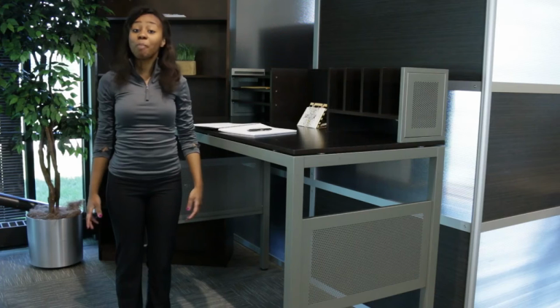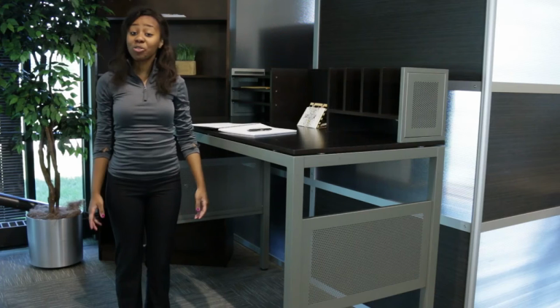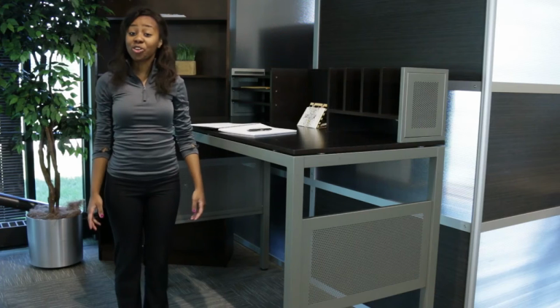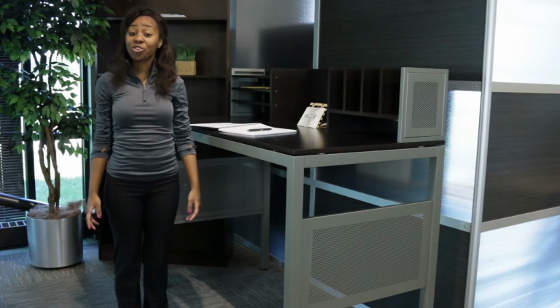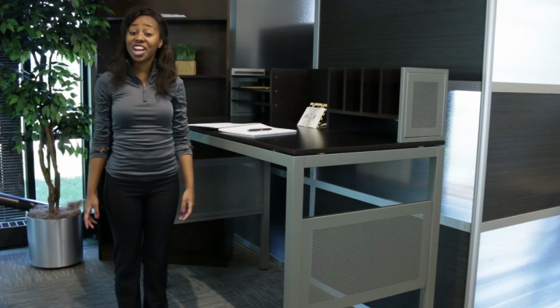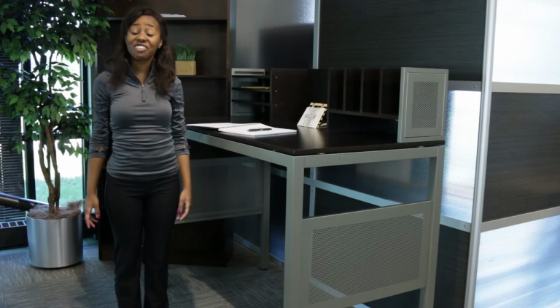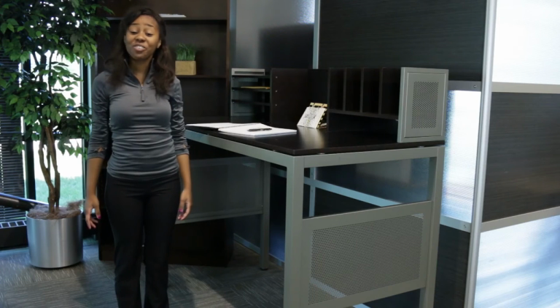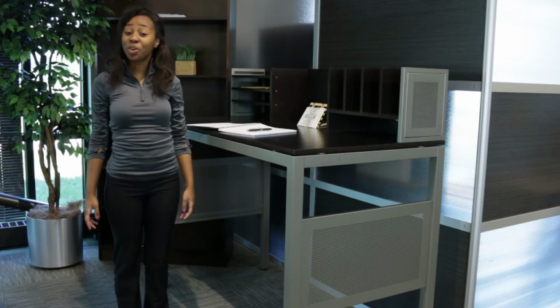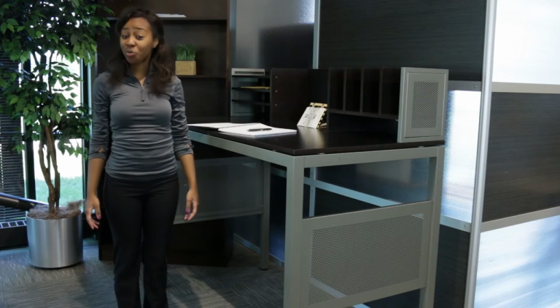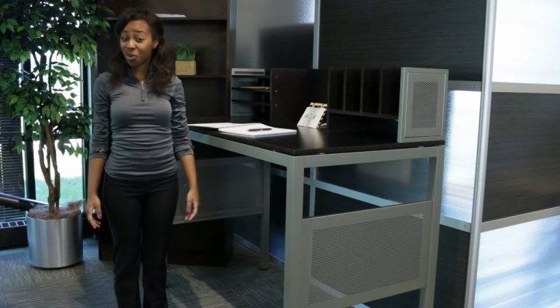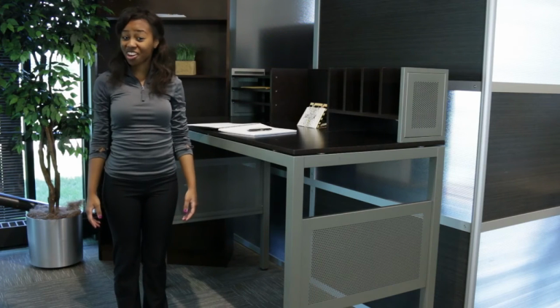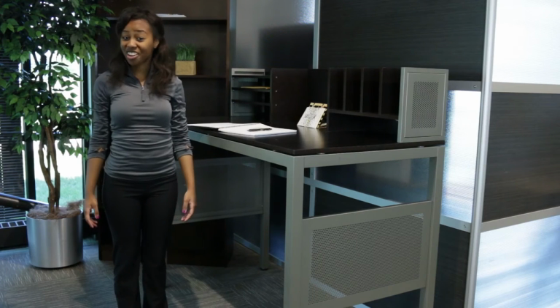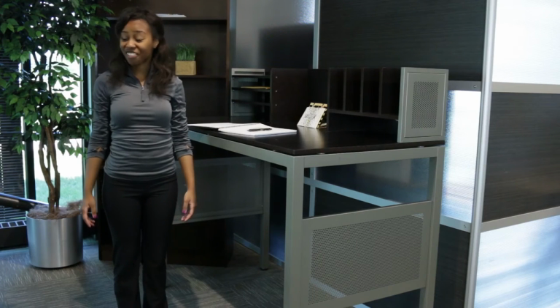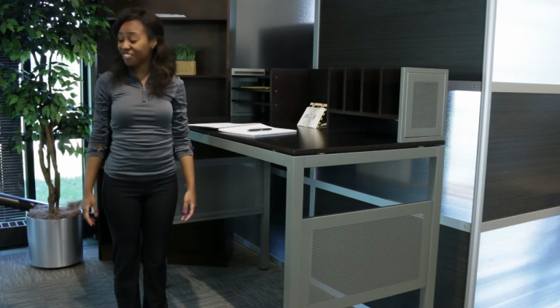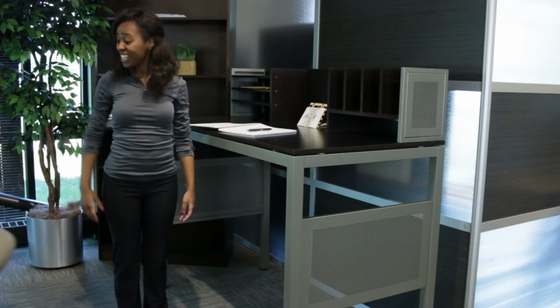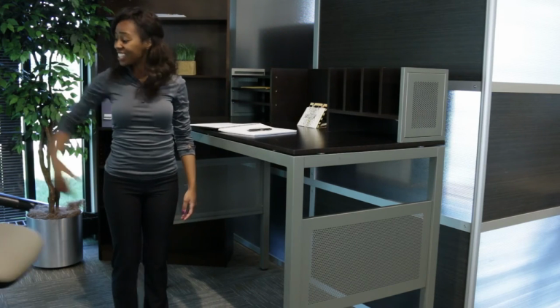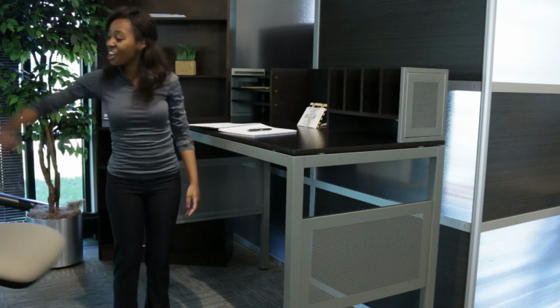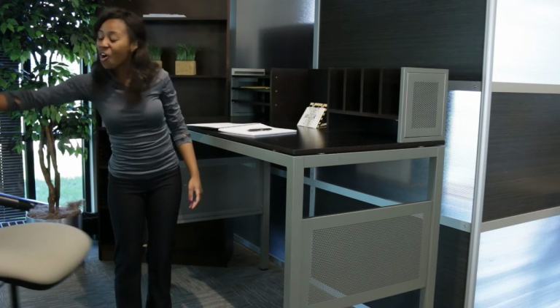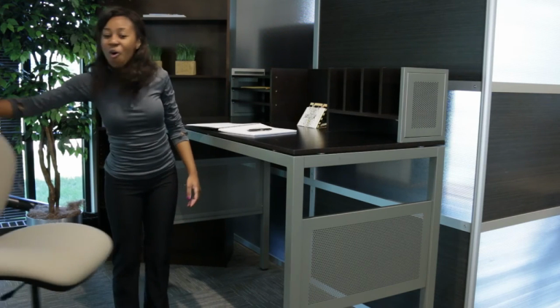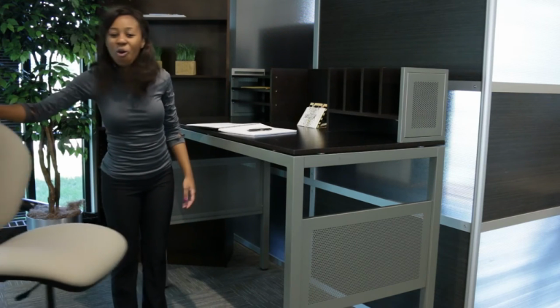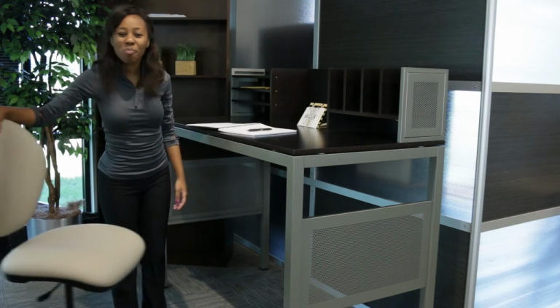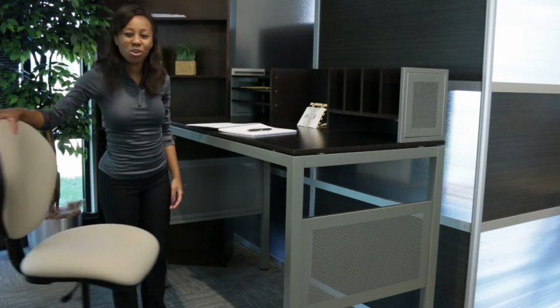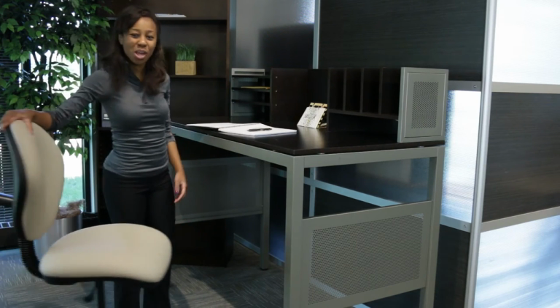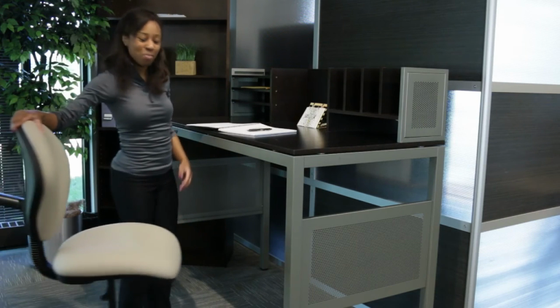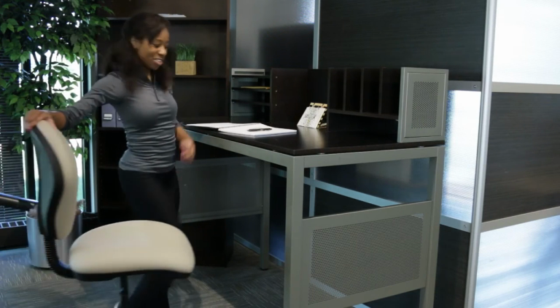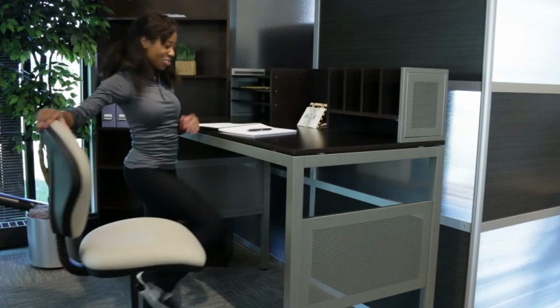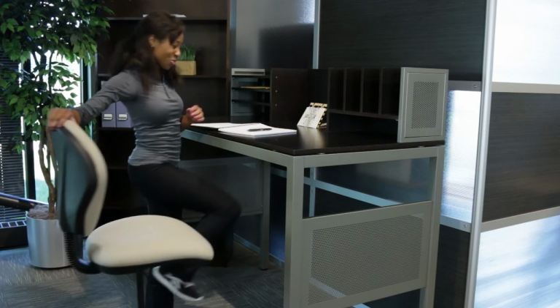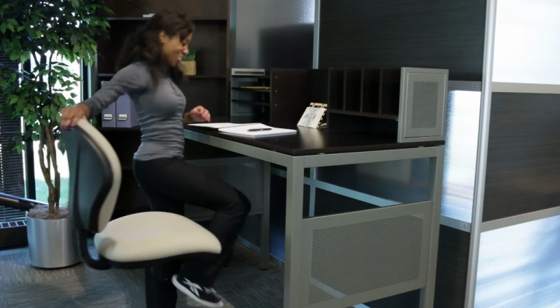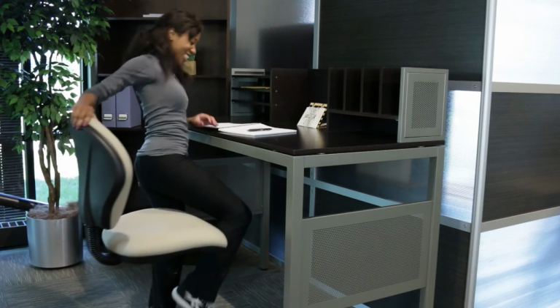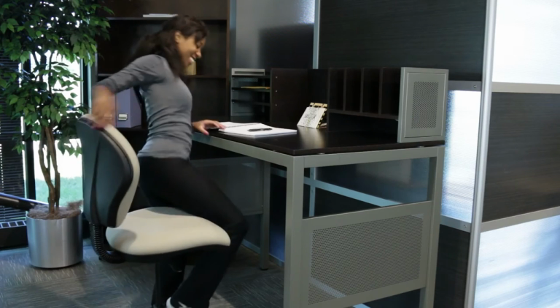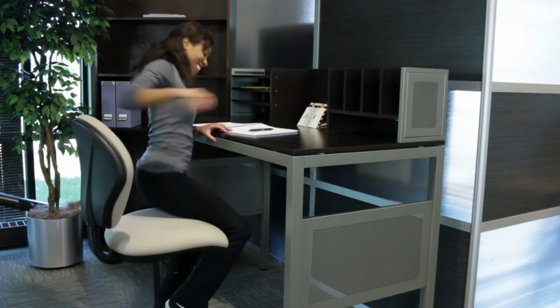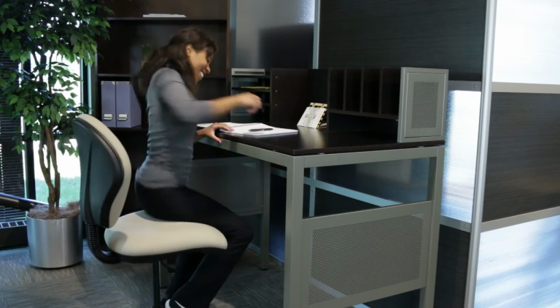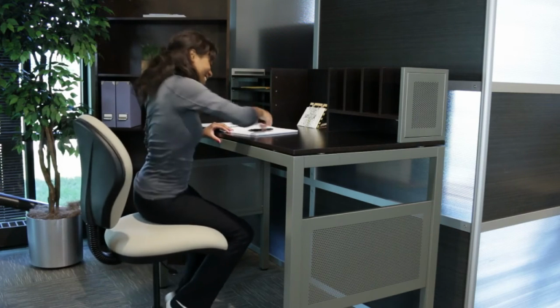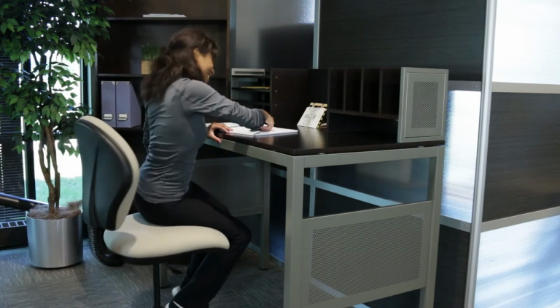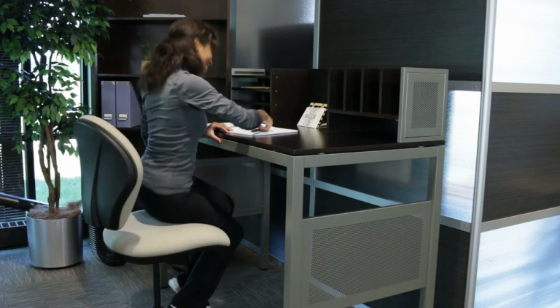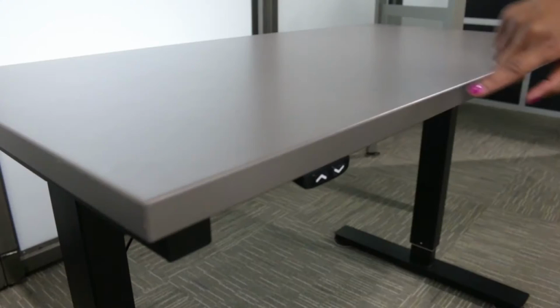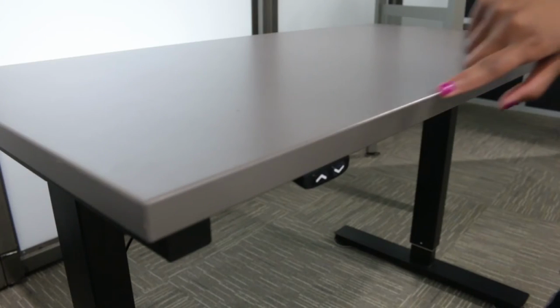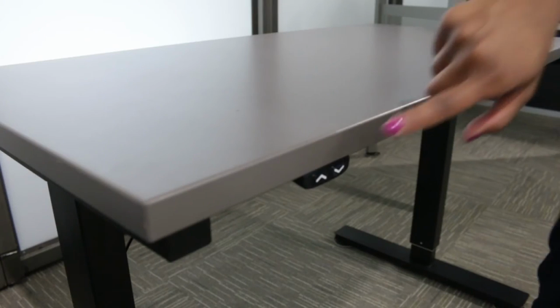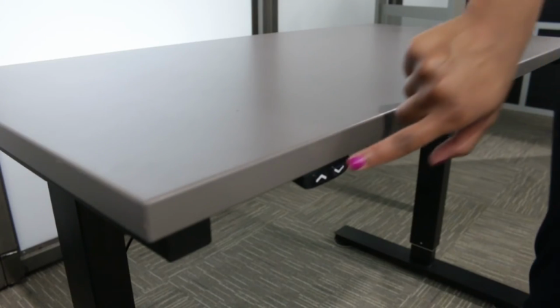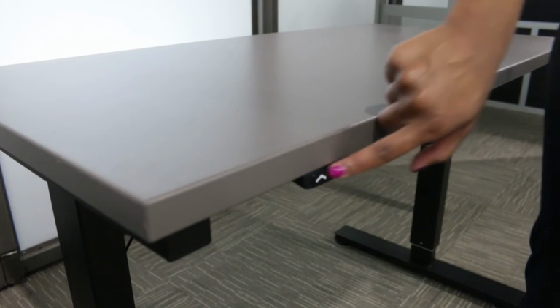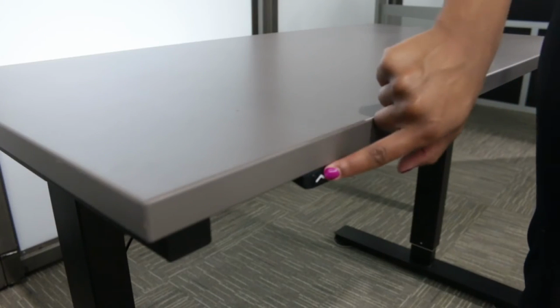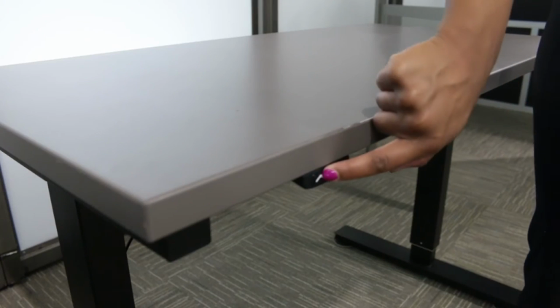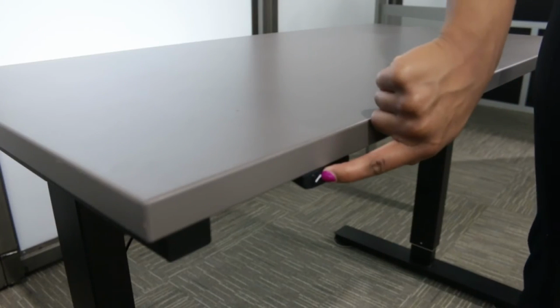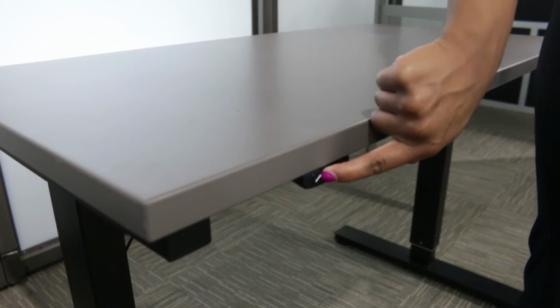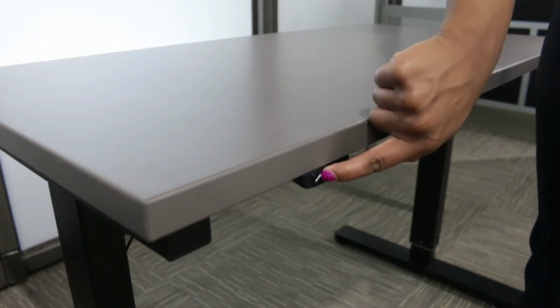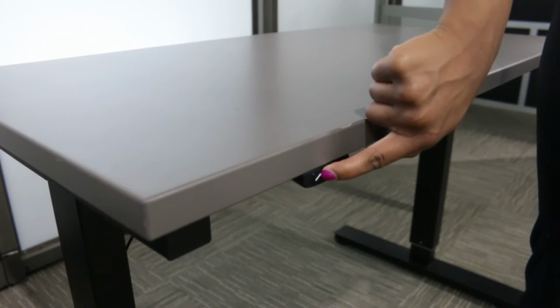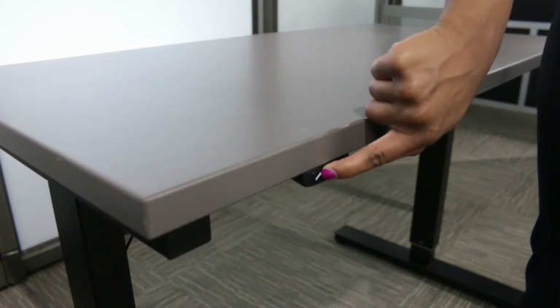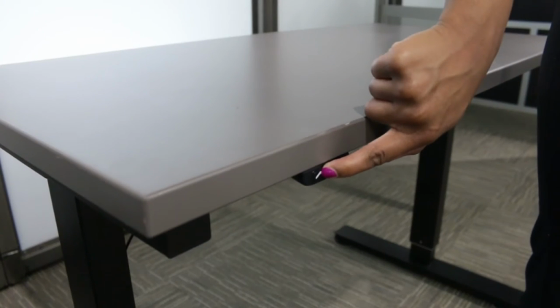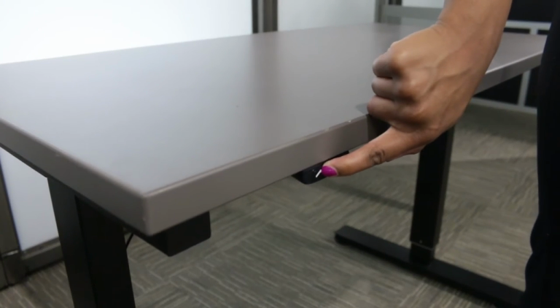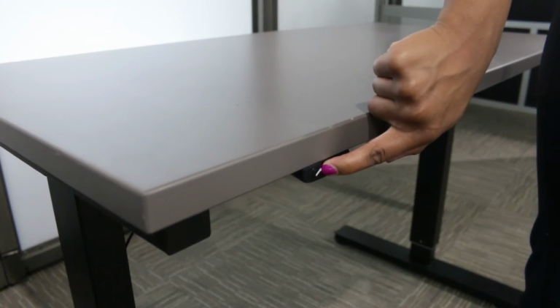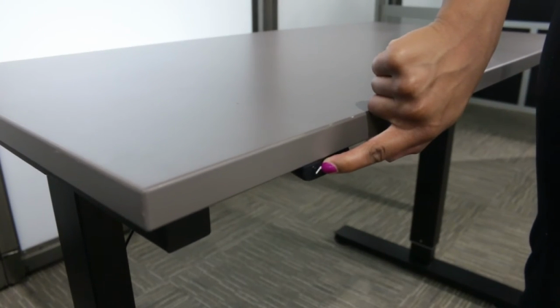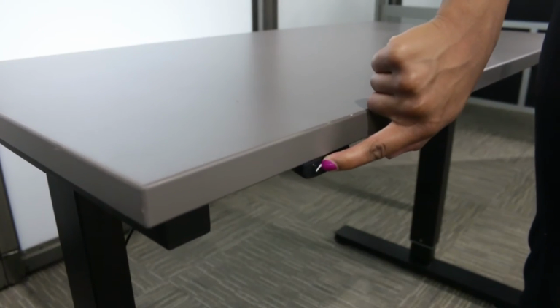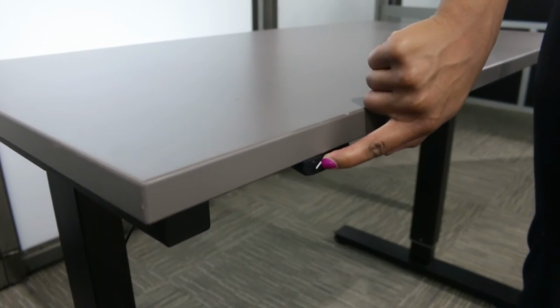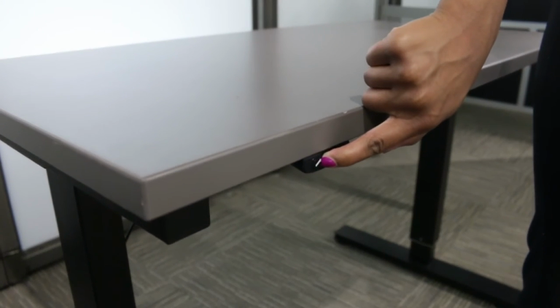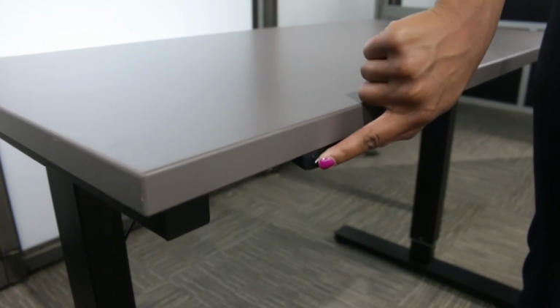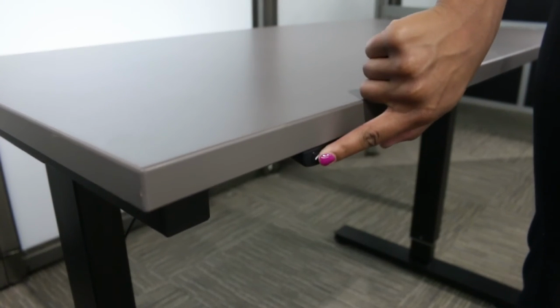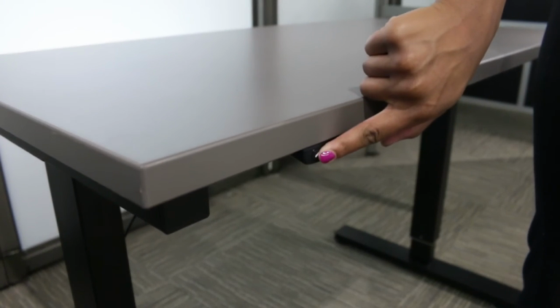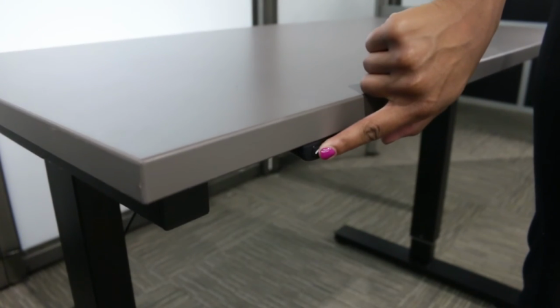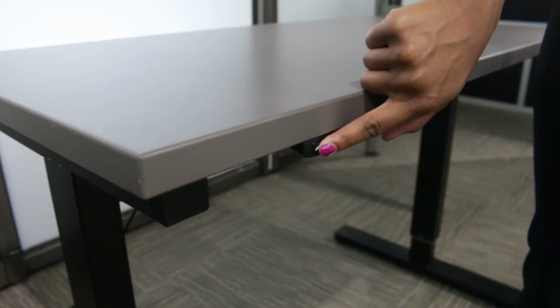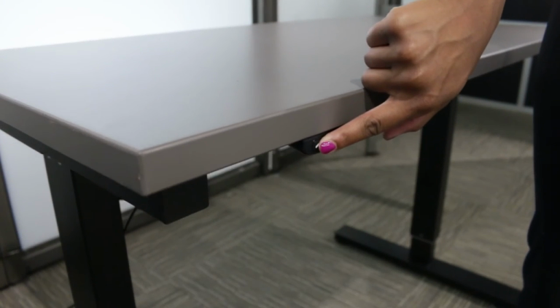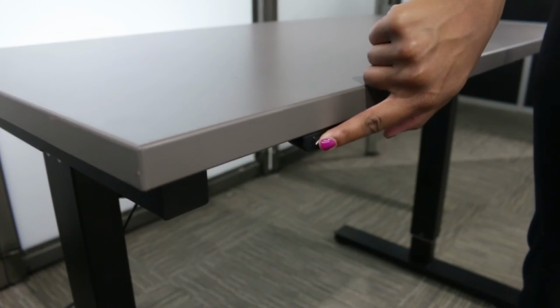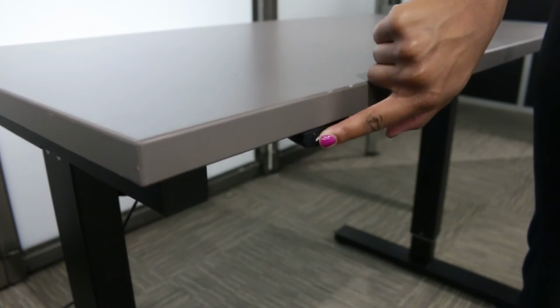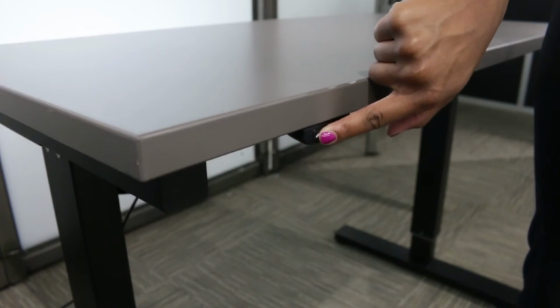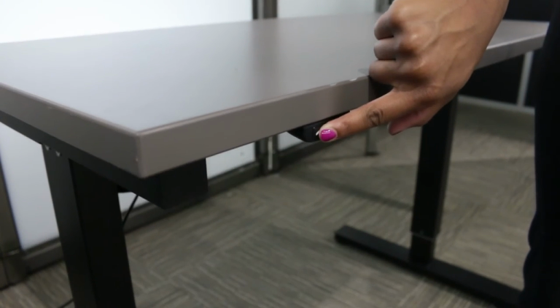Both are great if you want to work on your feet or pull up a stool. Some tables can even adjust to accommodate all these styles.